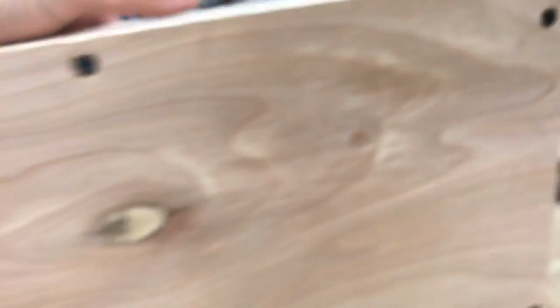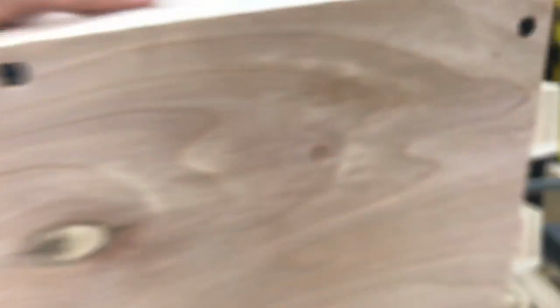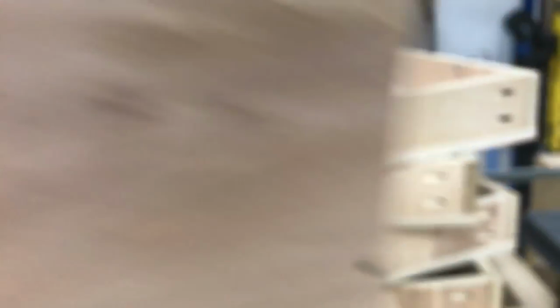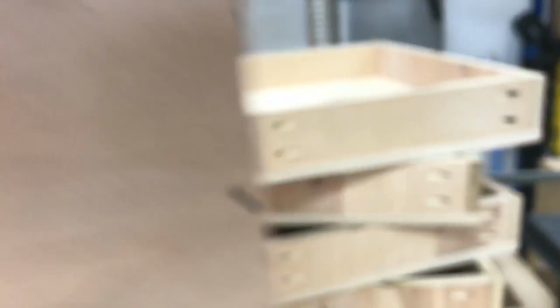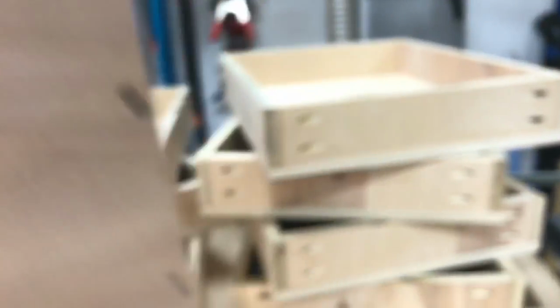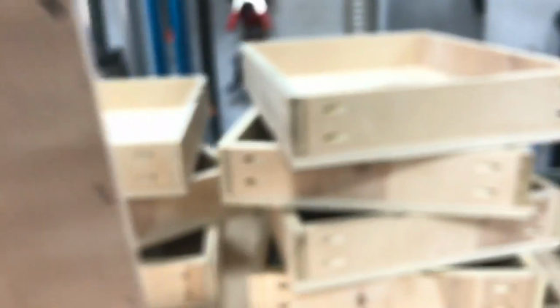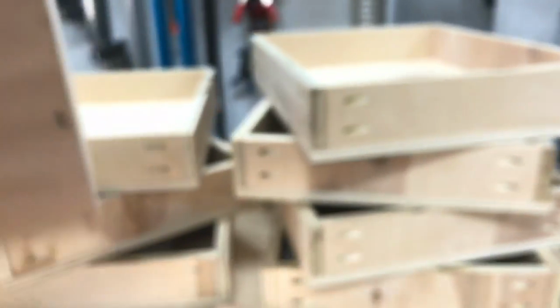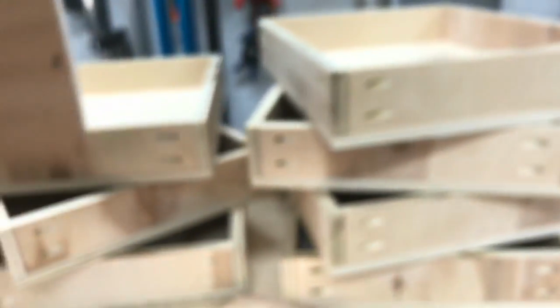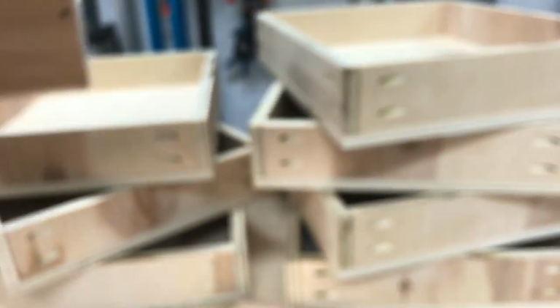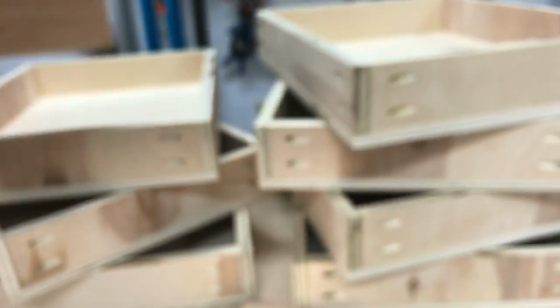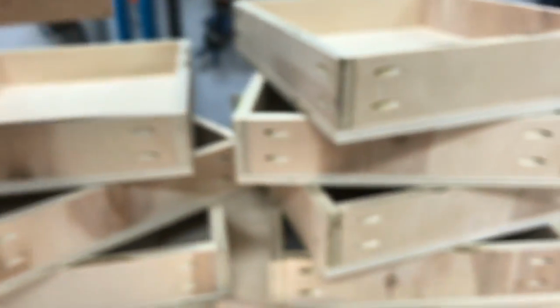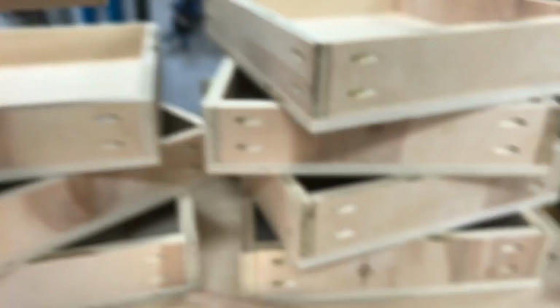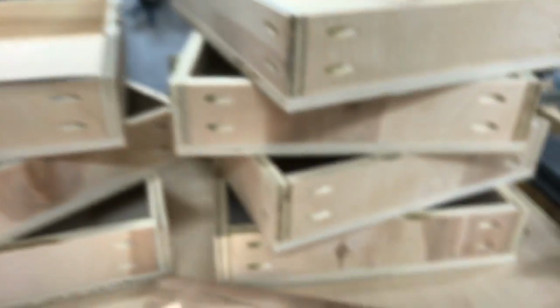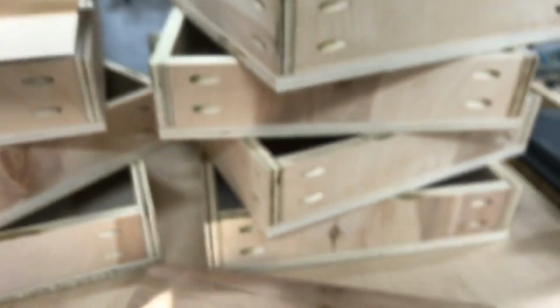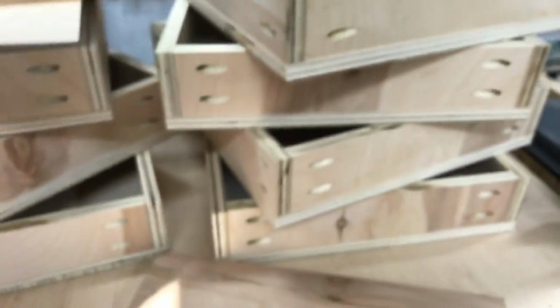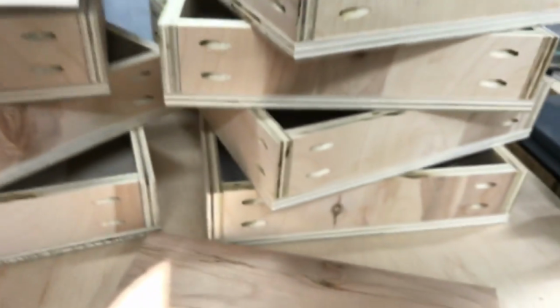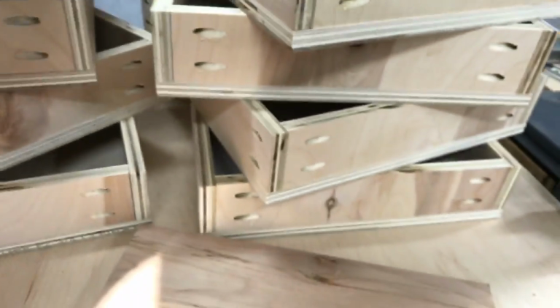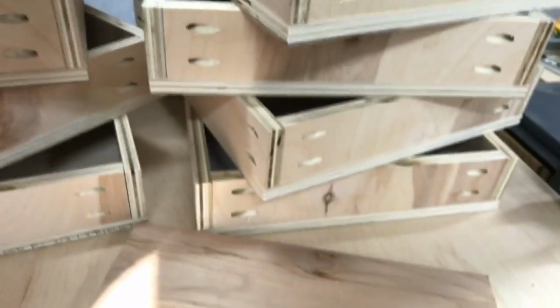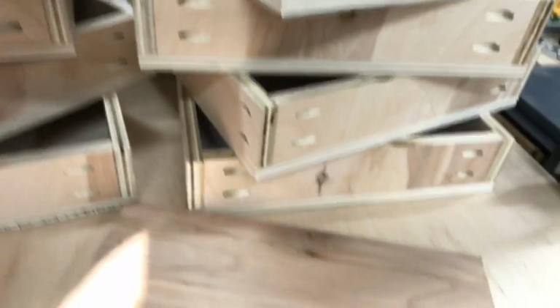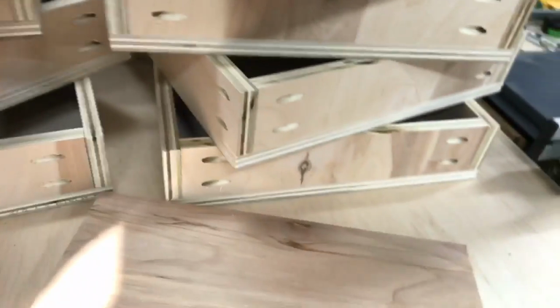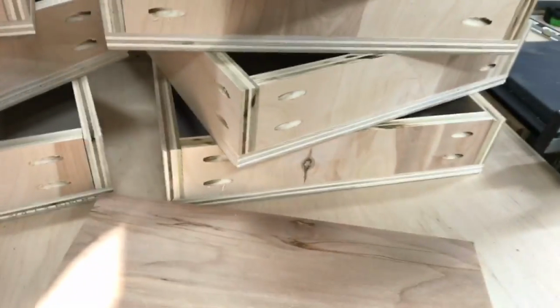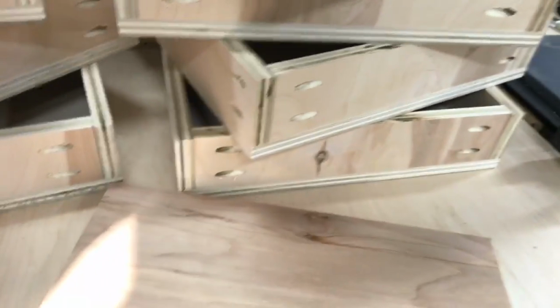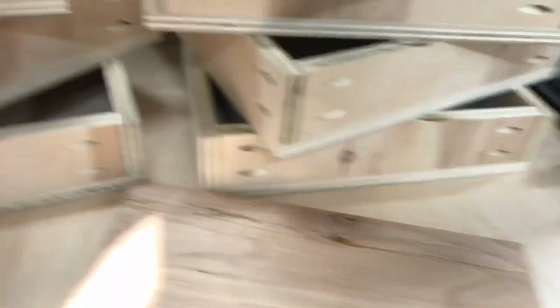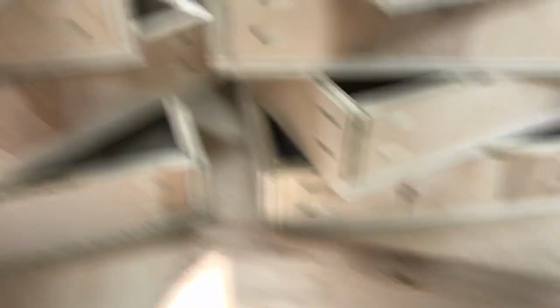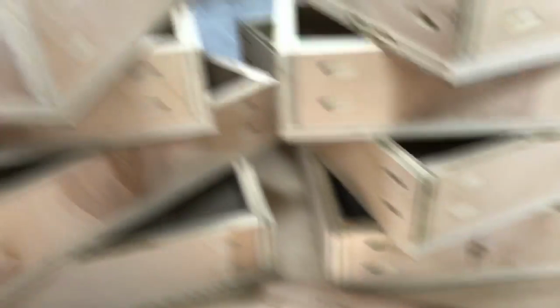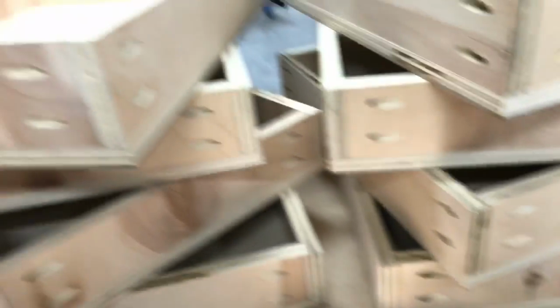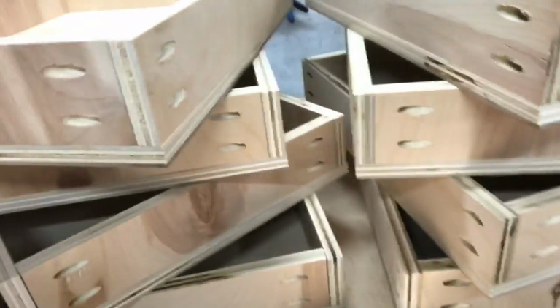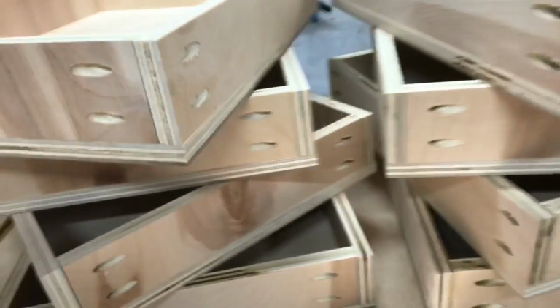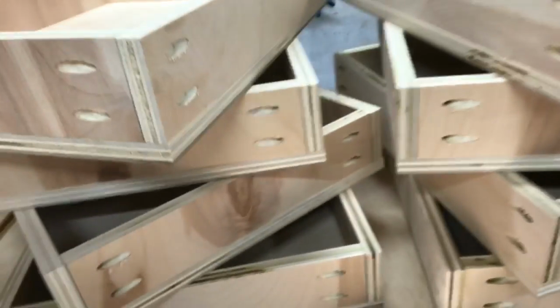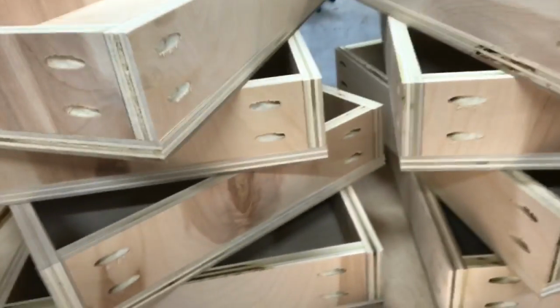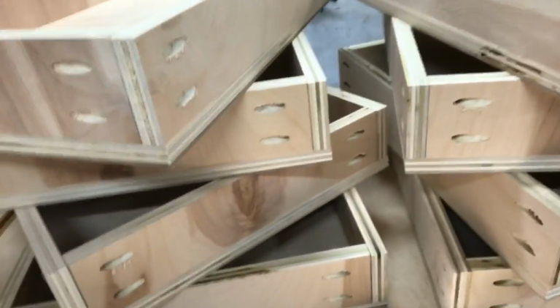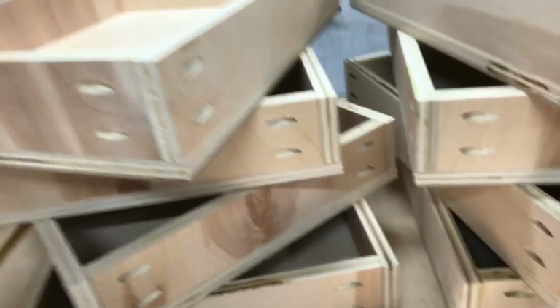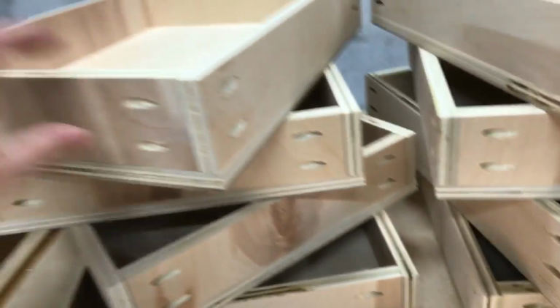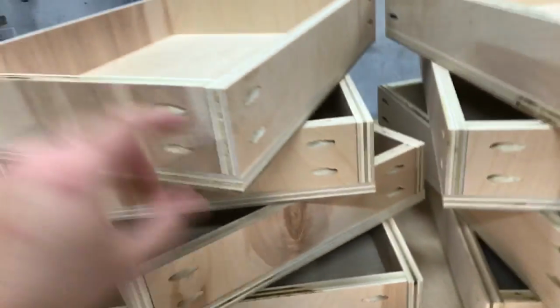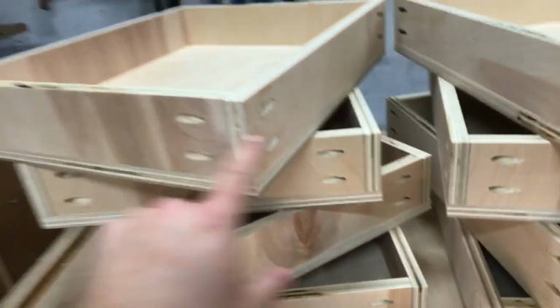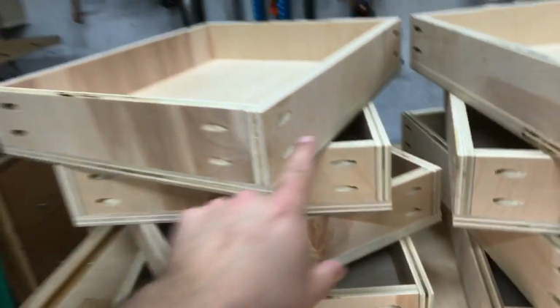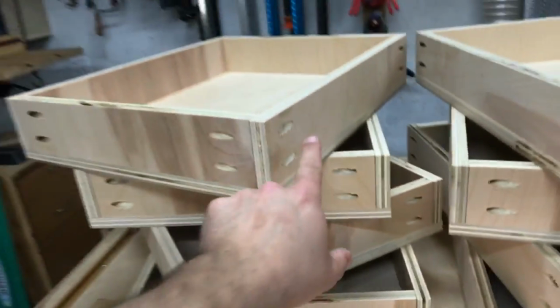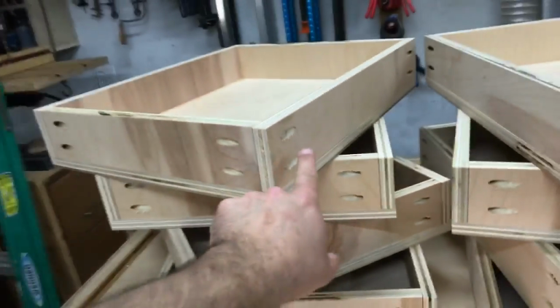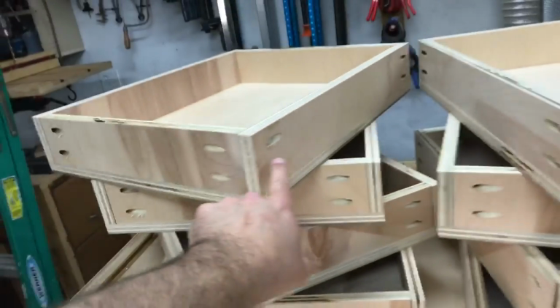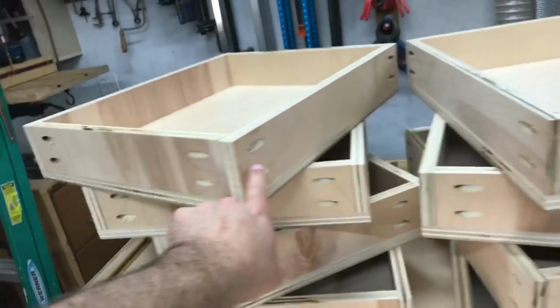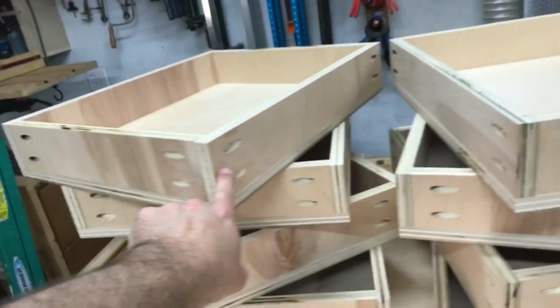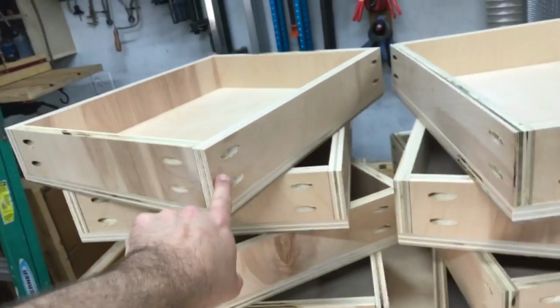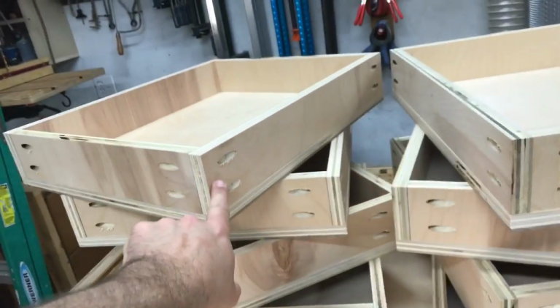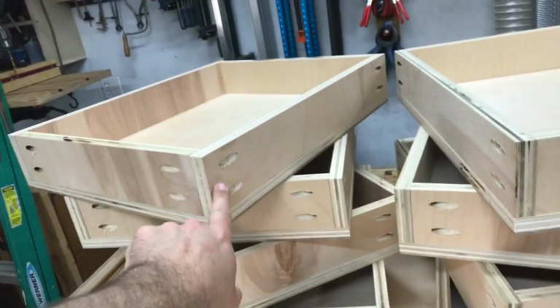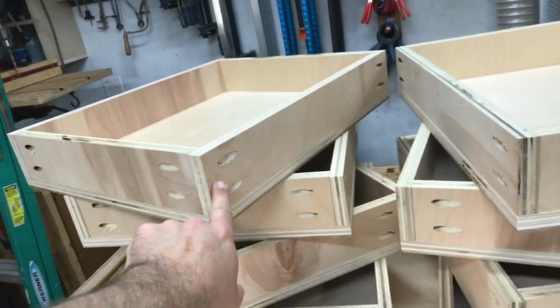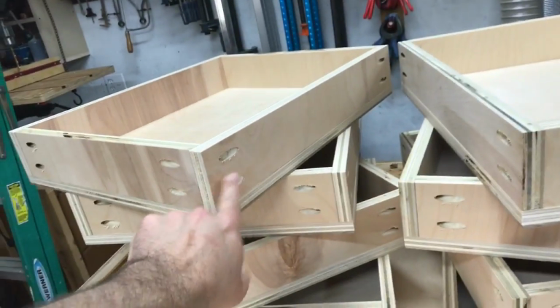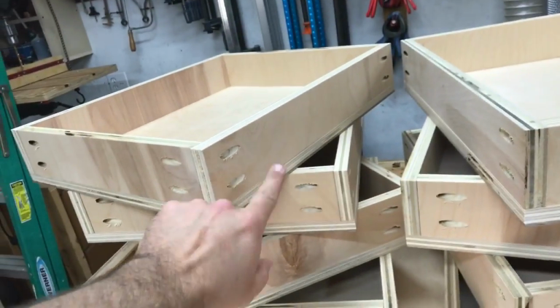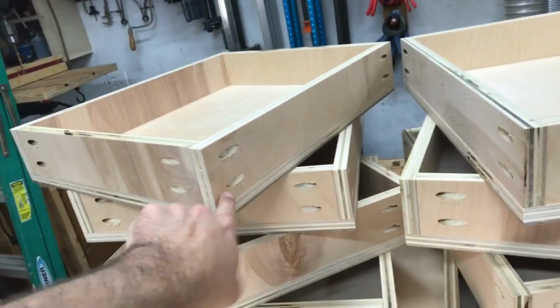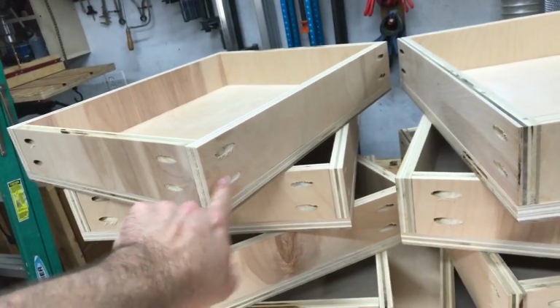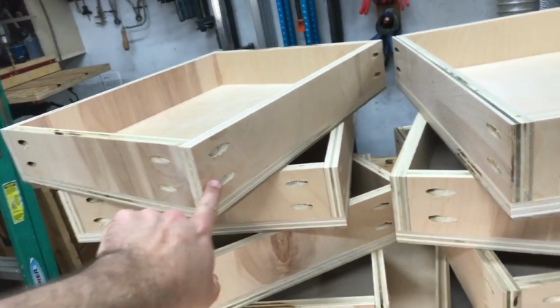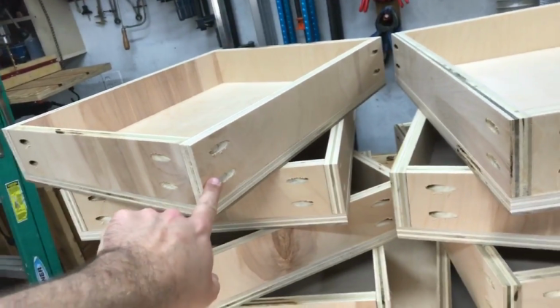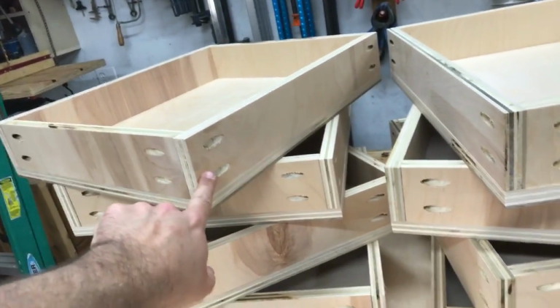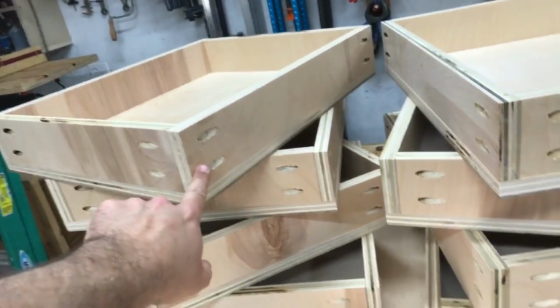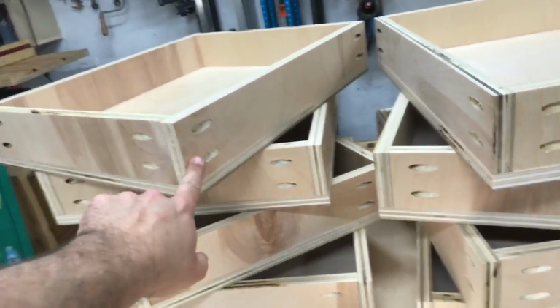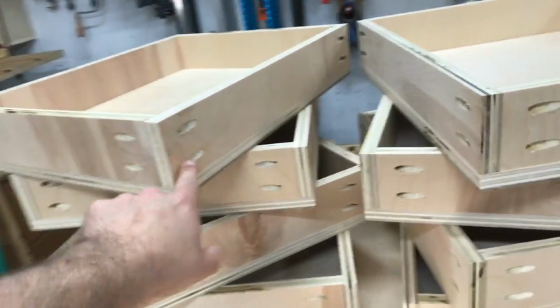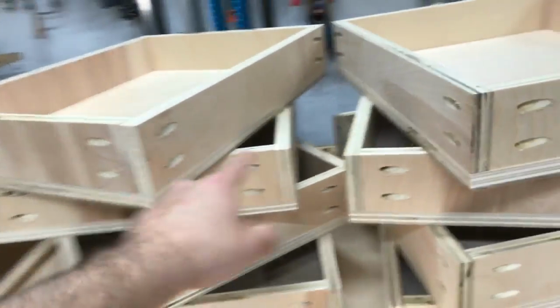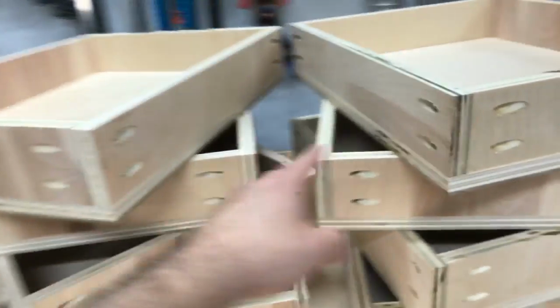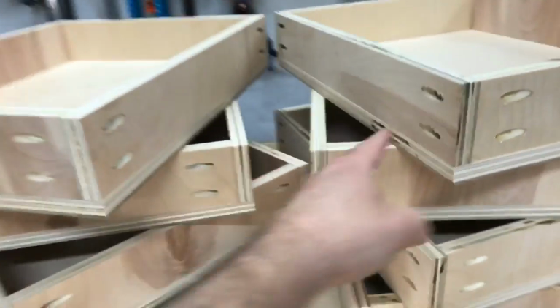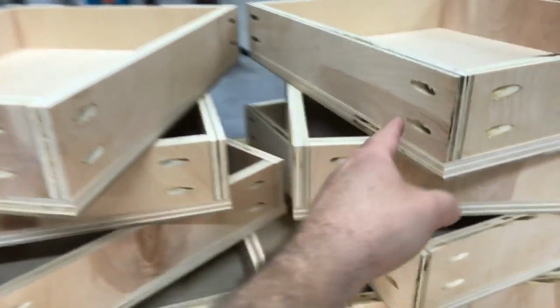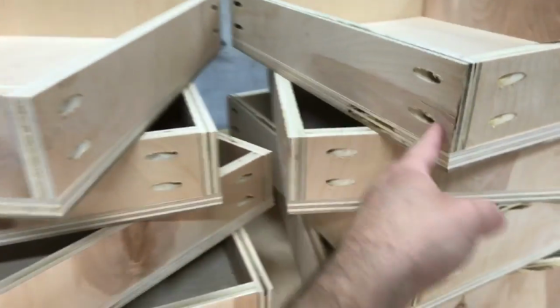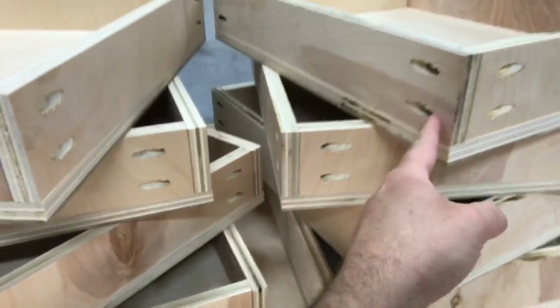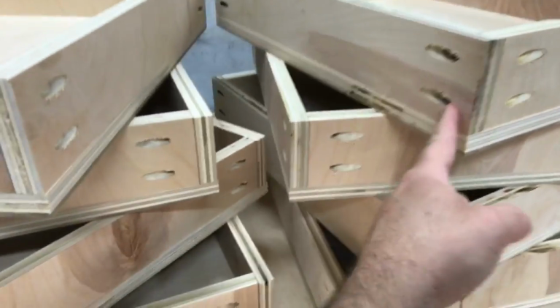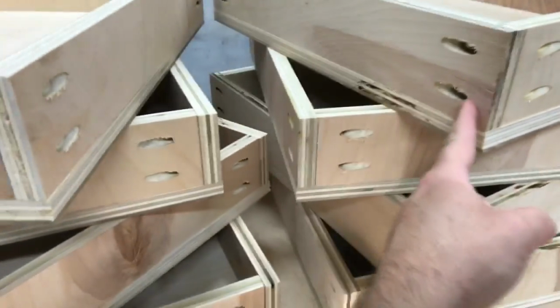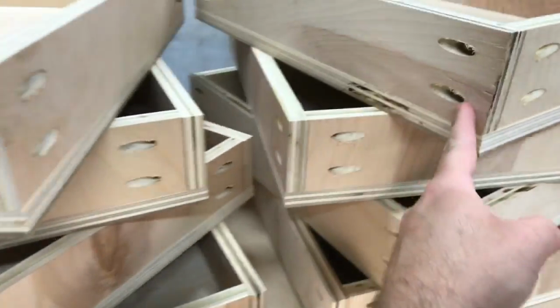You can kind of see what that does — it's not pretty, but it's the bottom of the drawer so I'm not really concerned about it. Also, I drilled pocket holes on the wrong side of every one of these.